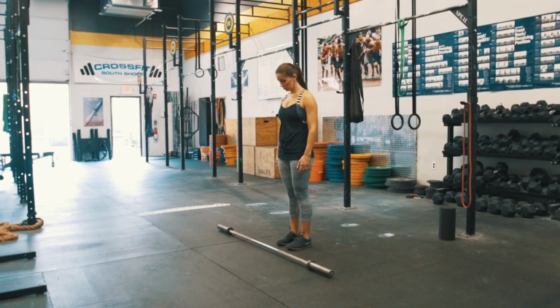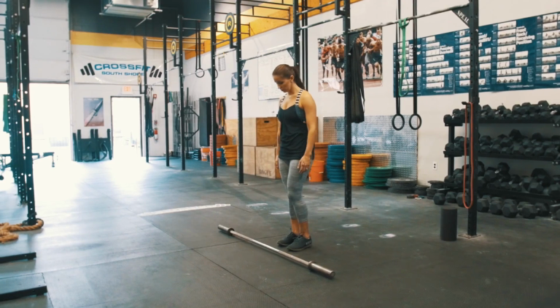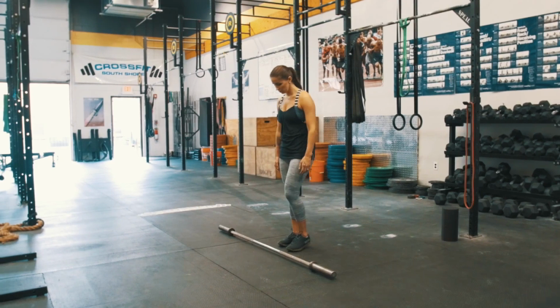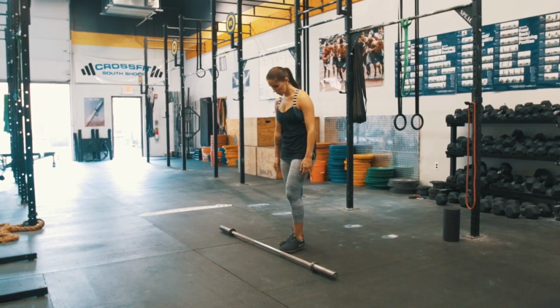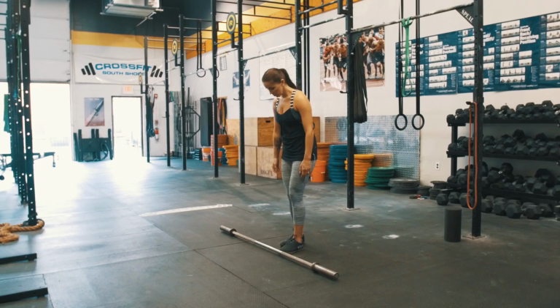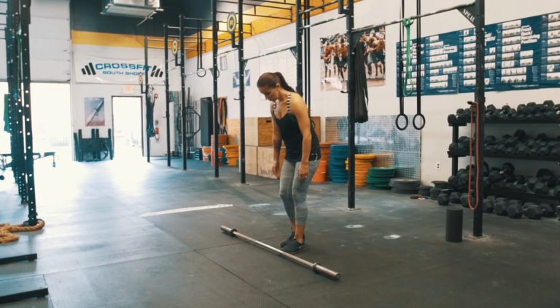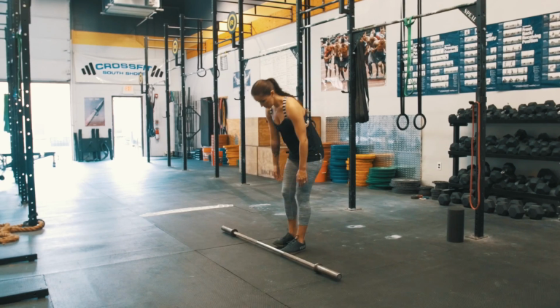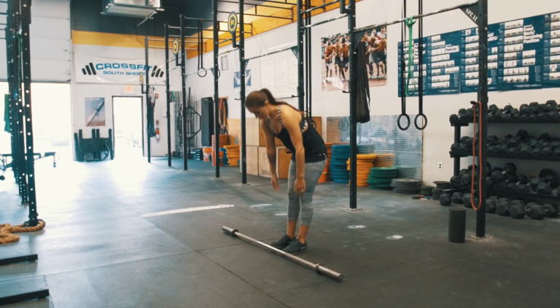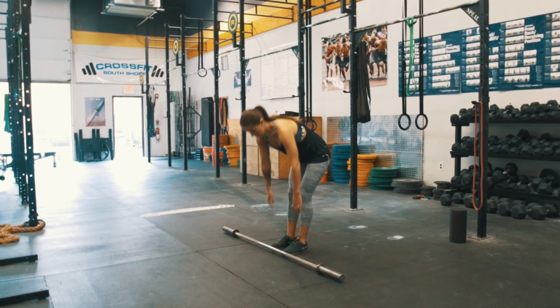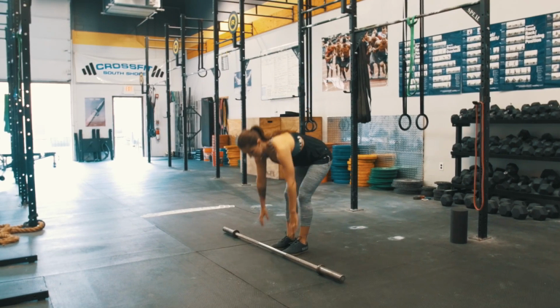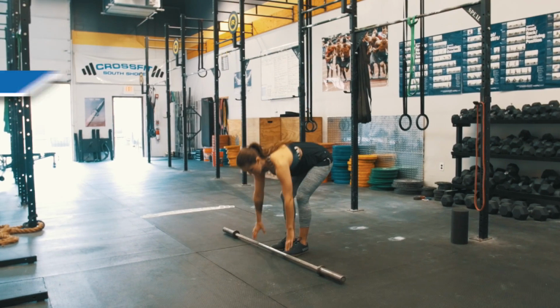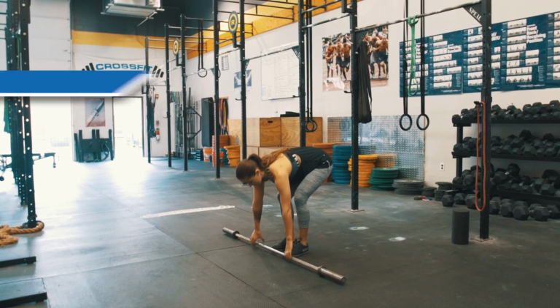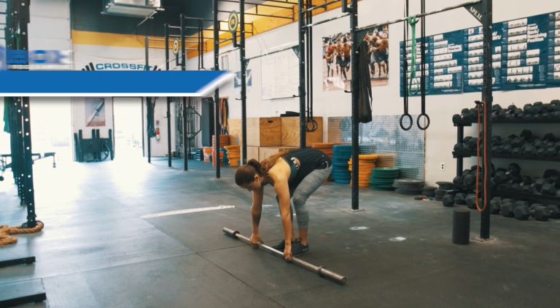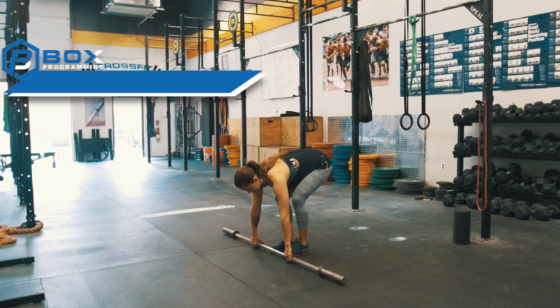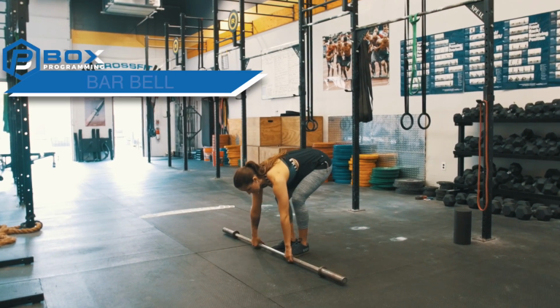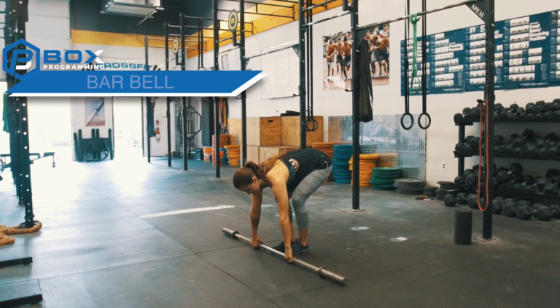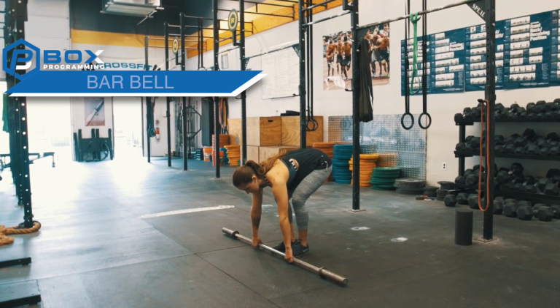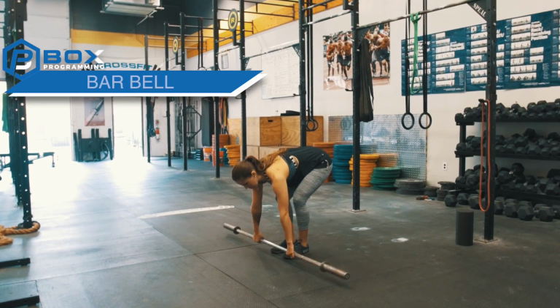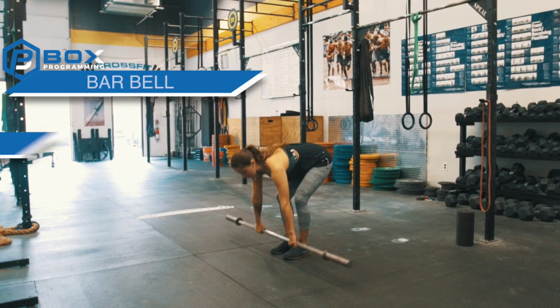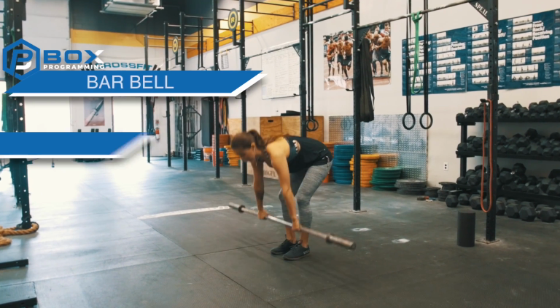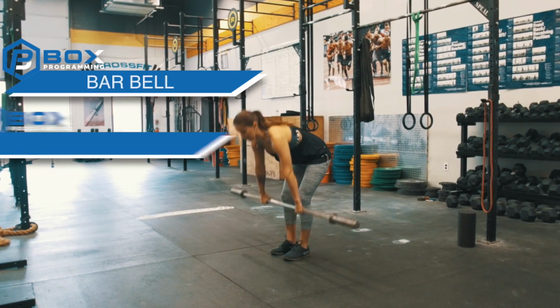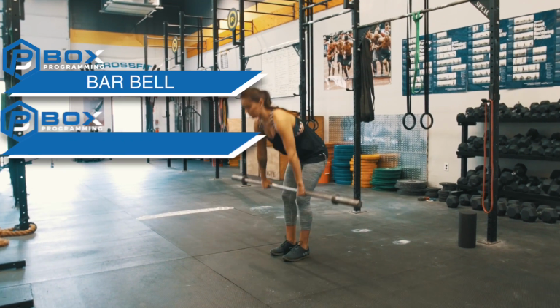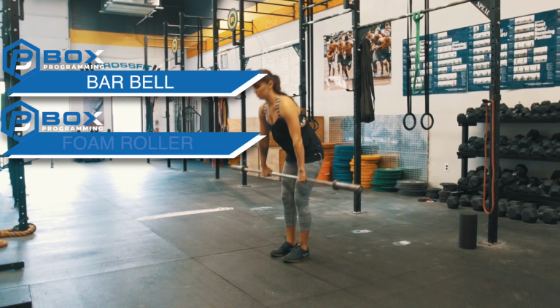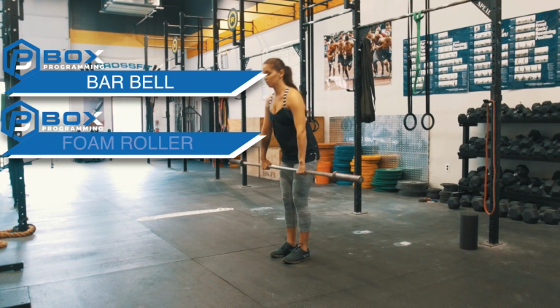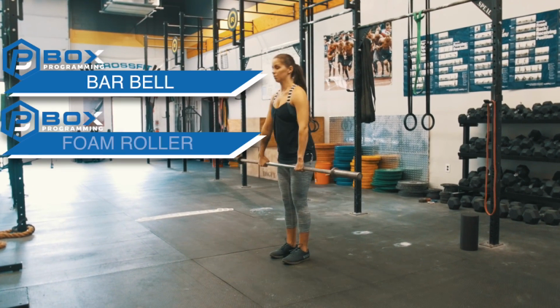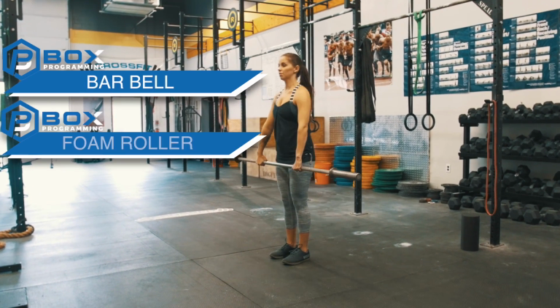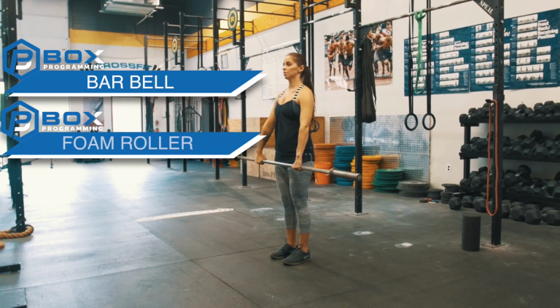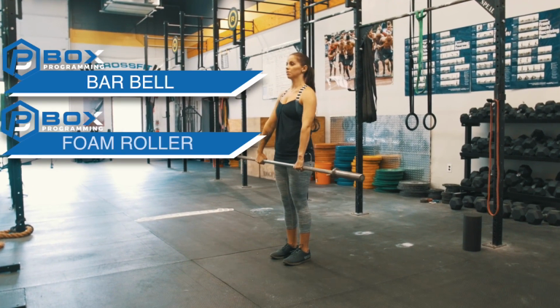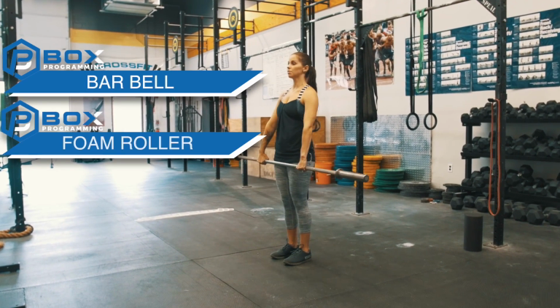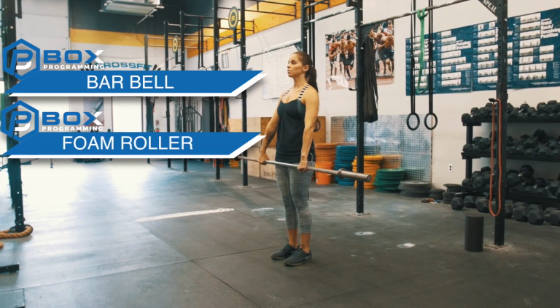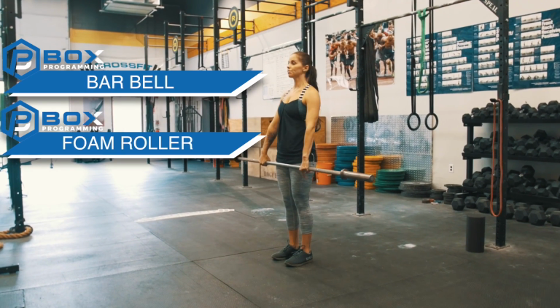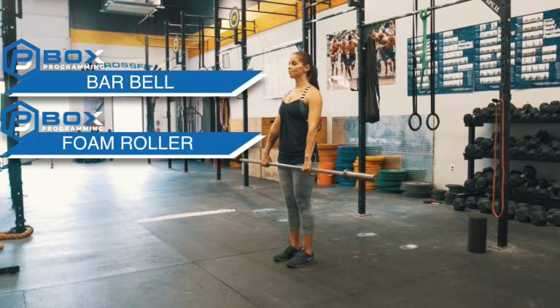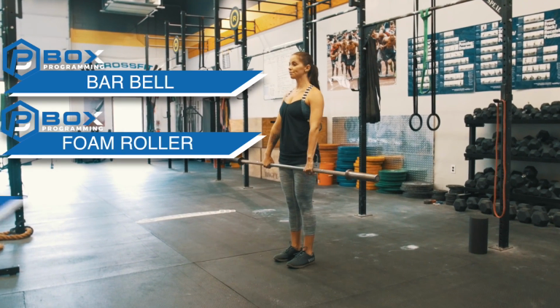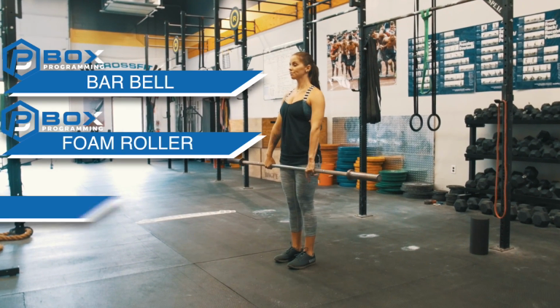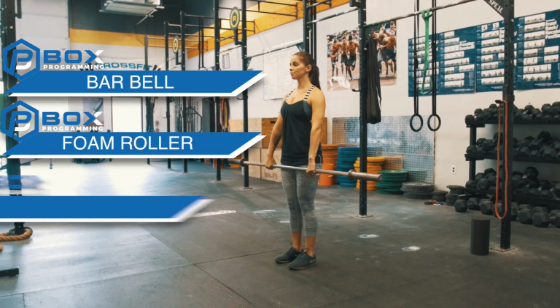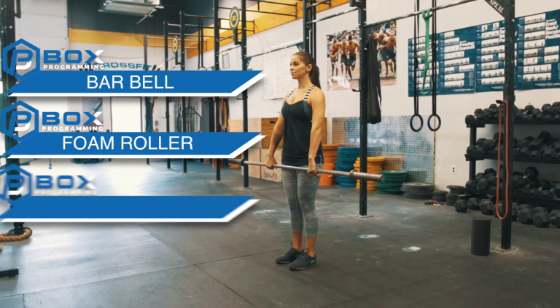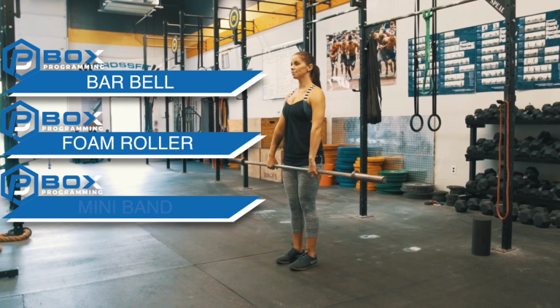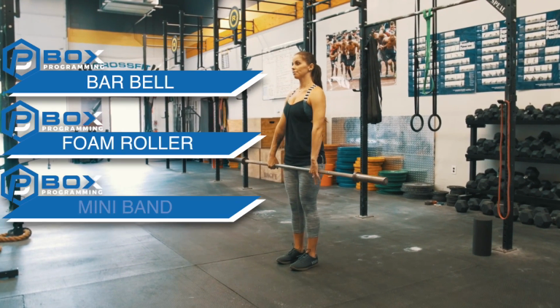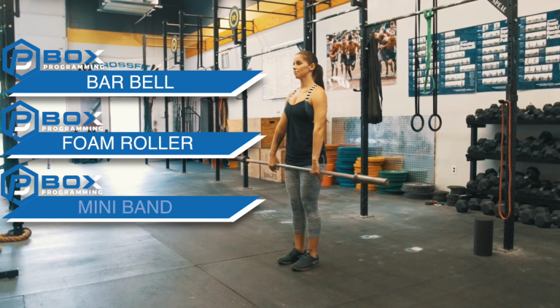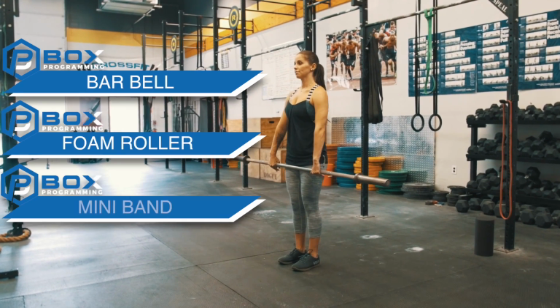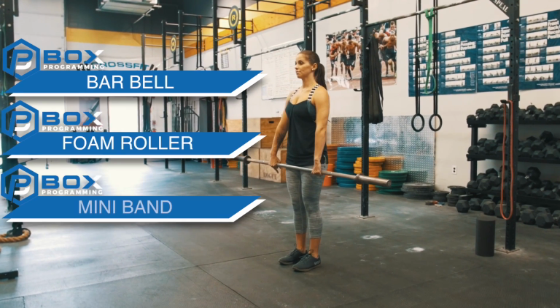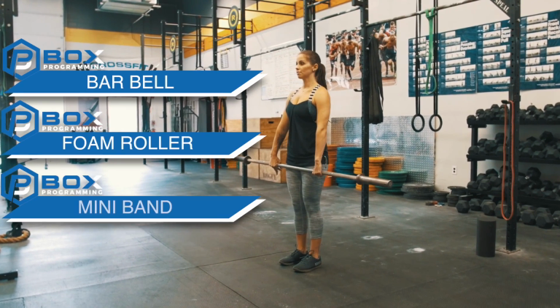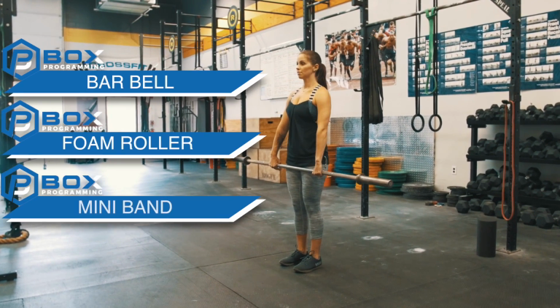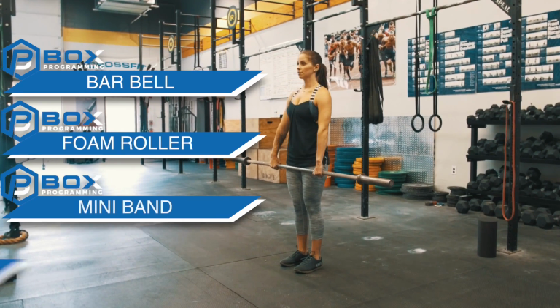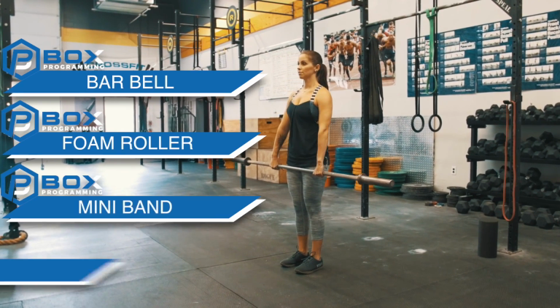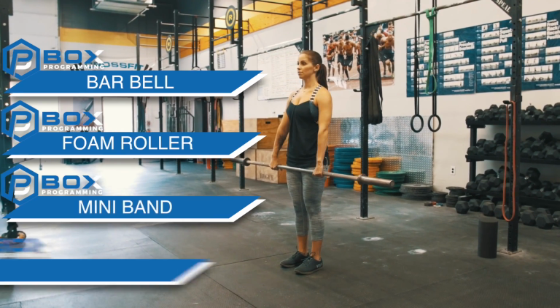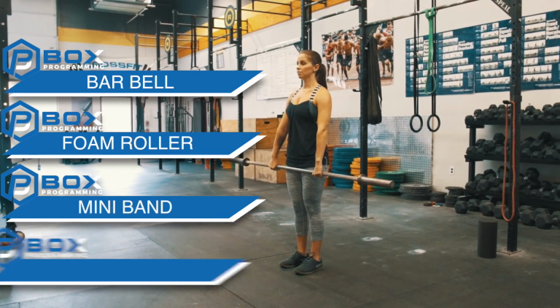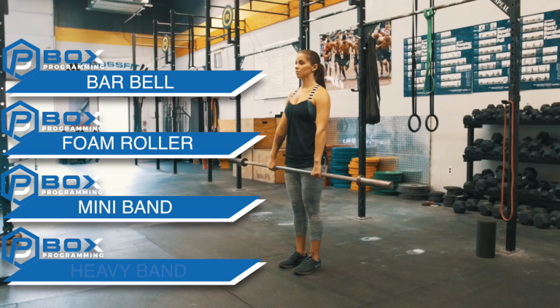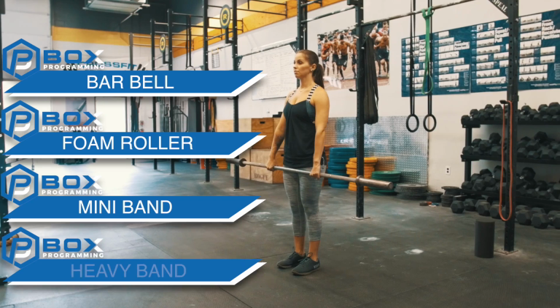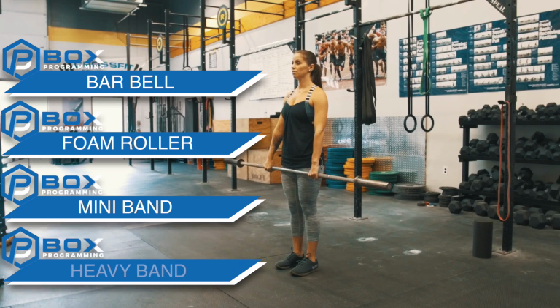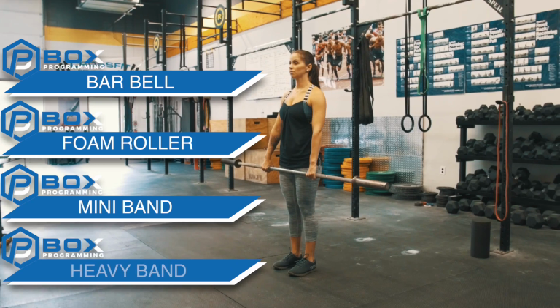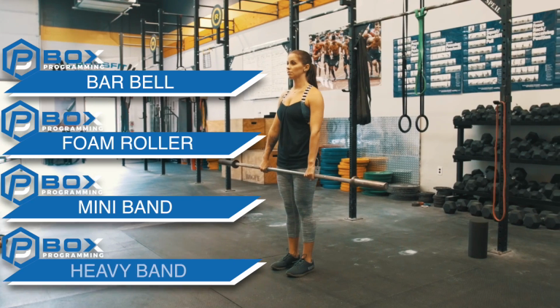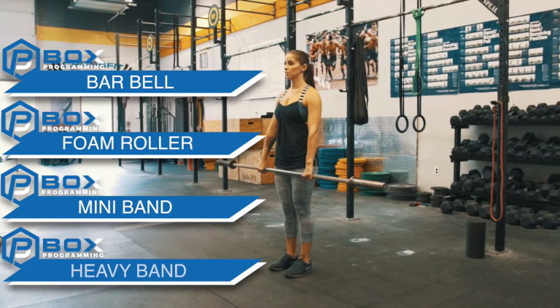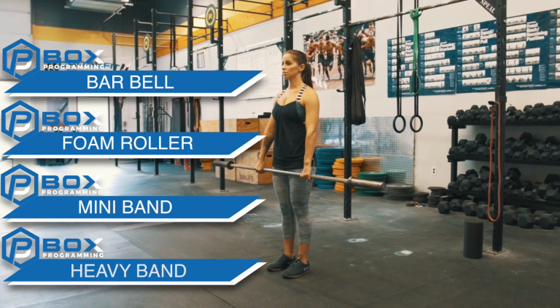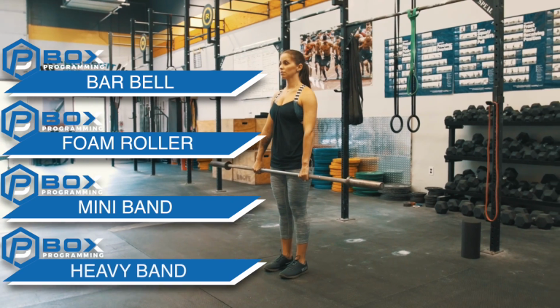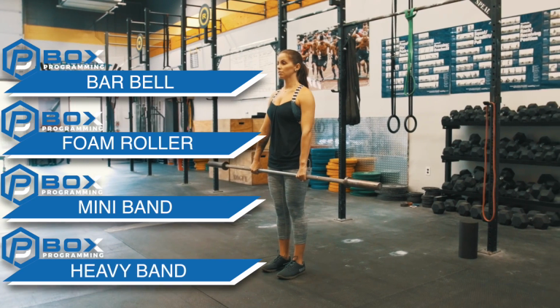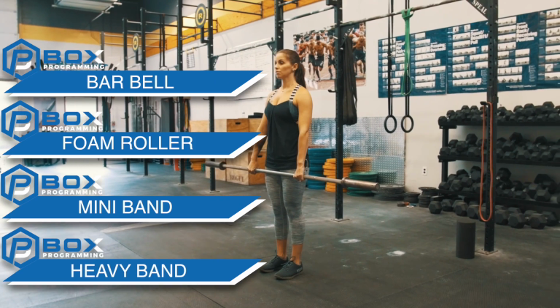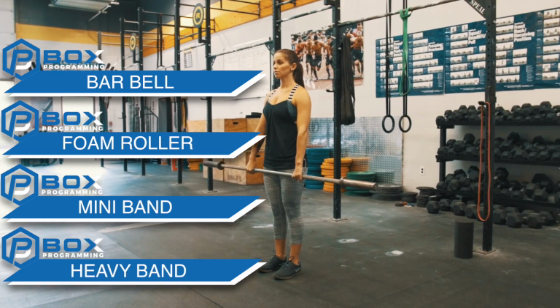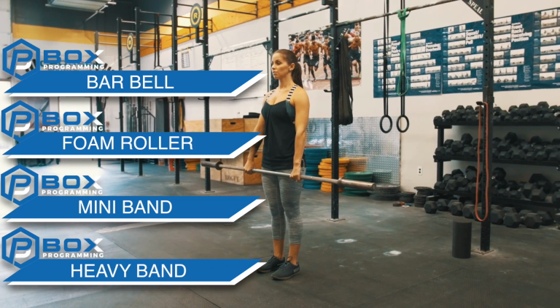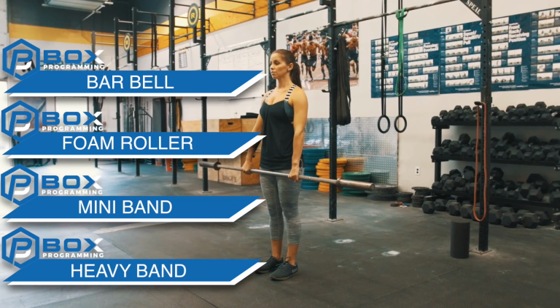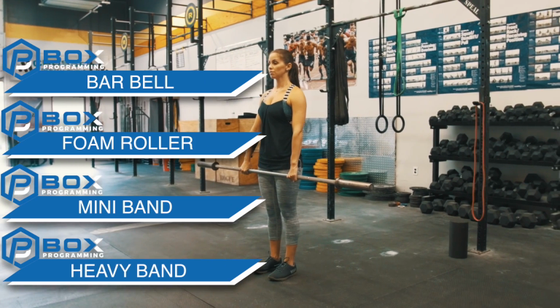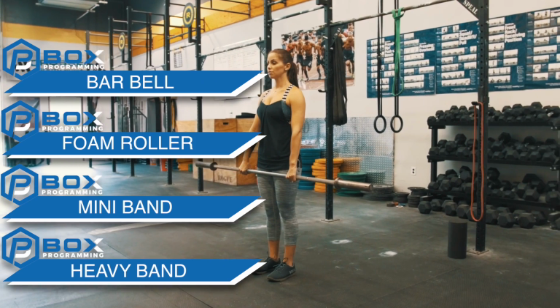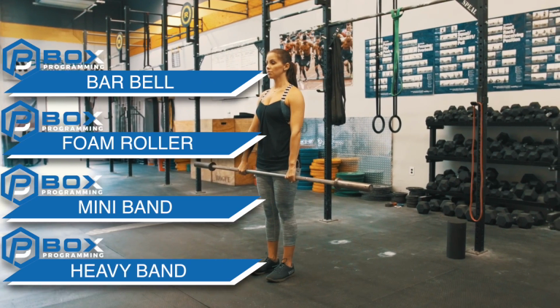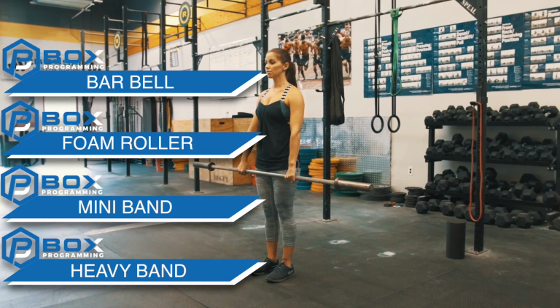For this warm-up we're going to need a barbell, a foam roller, a mini band, and a slightly heavier band hanging from your pull-up rig.